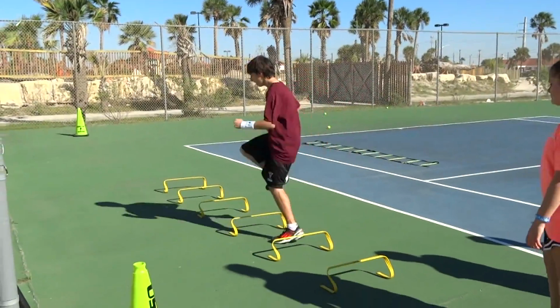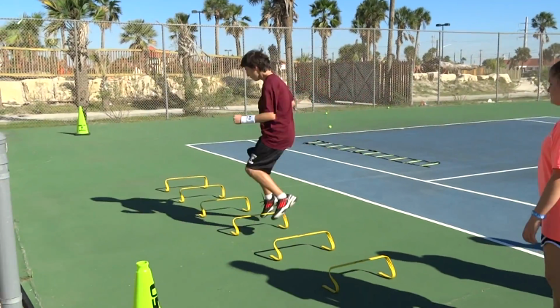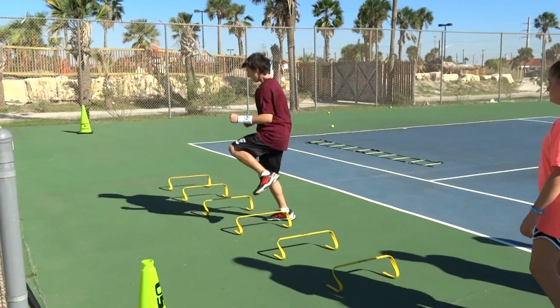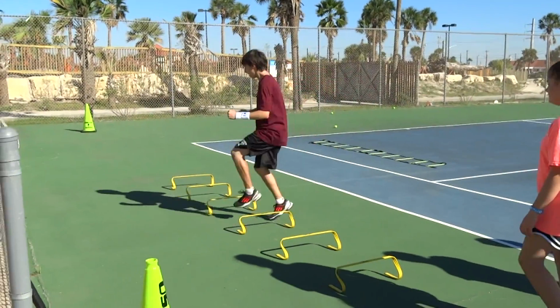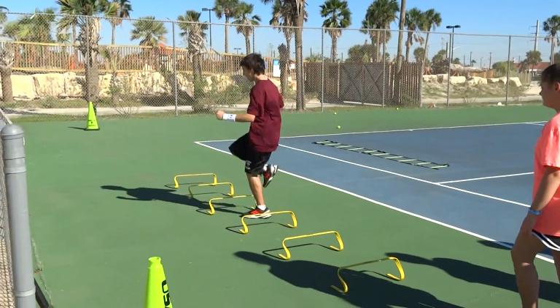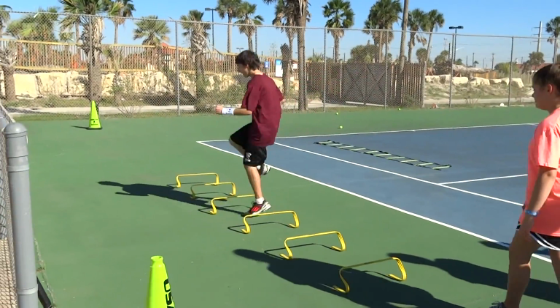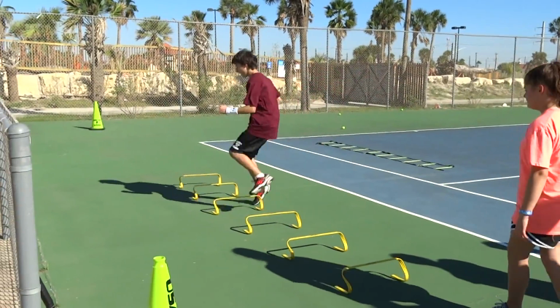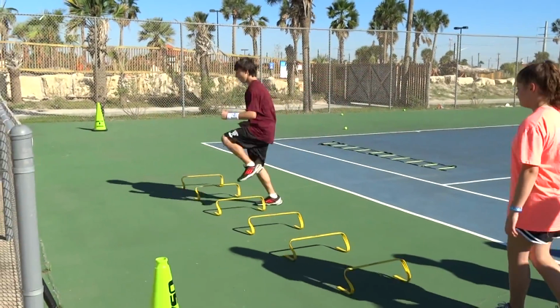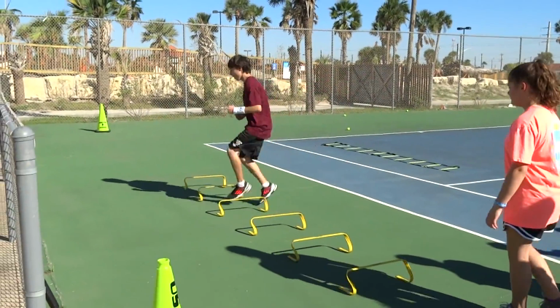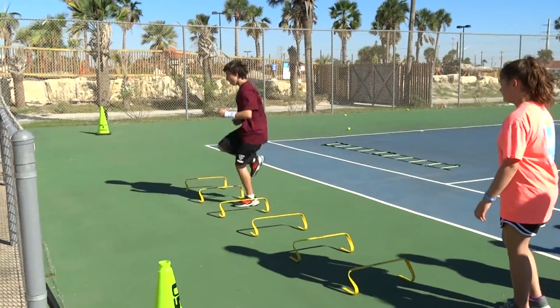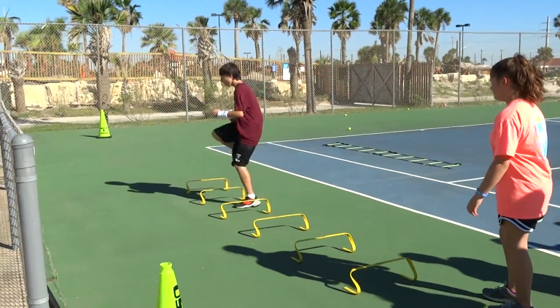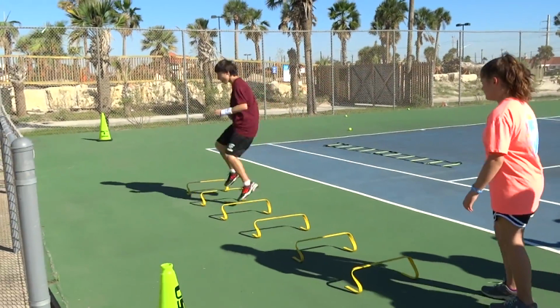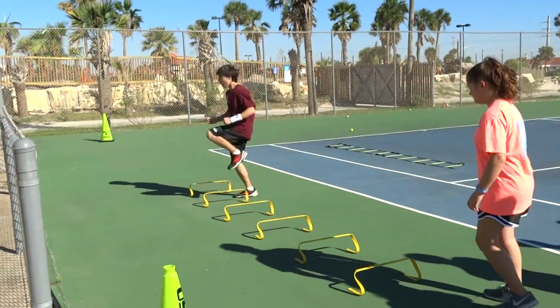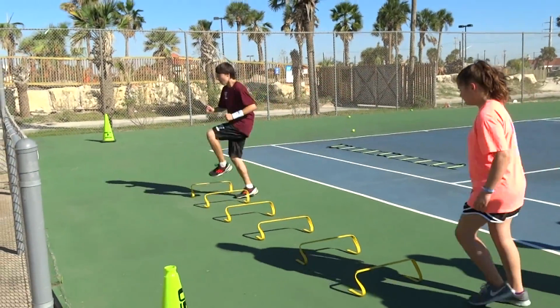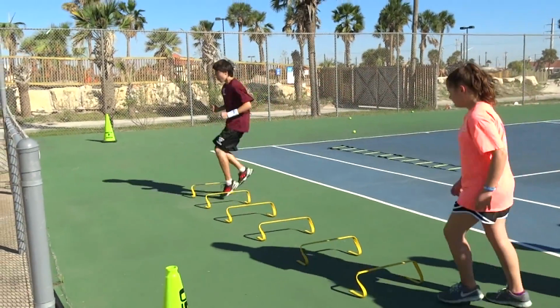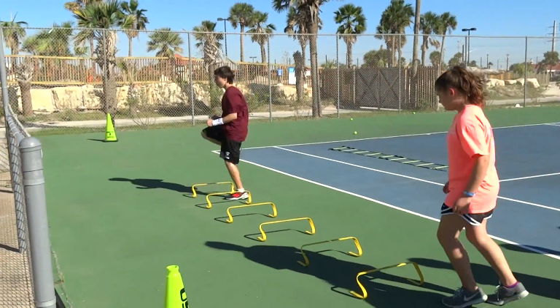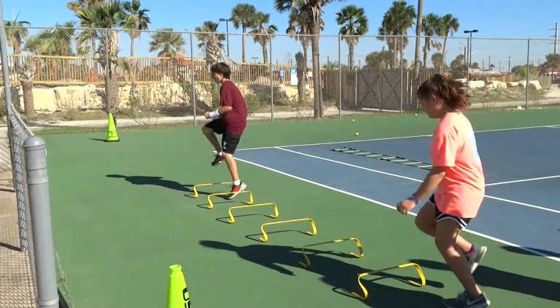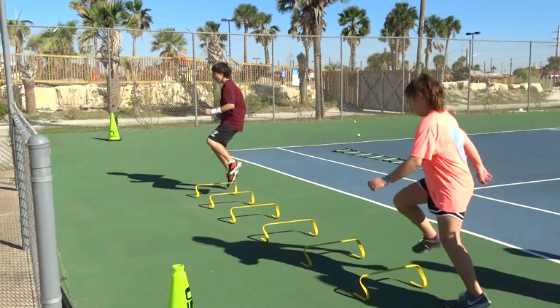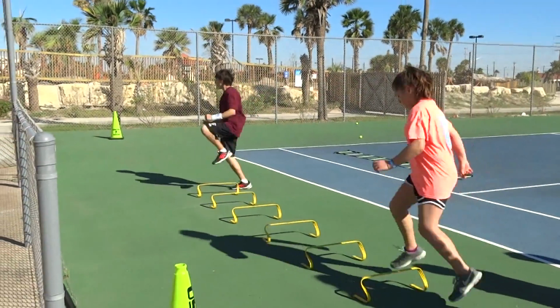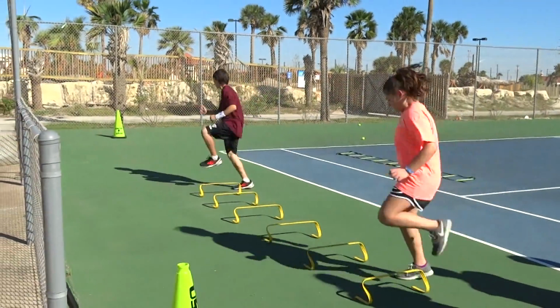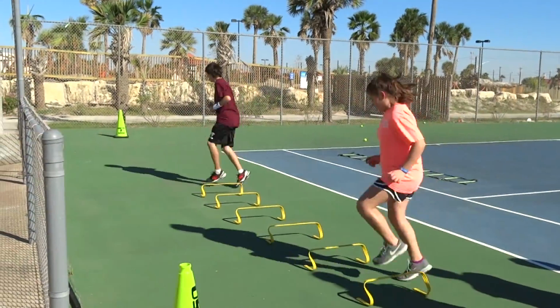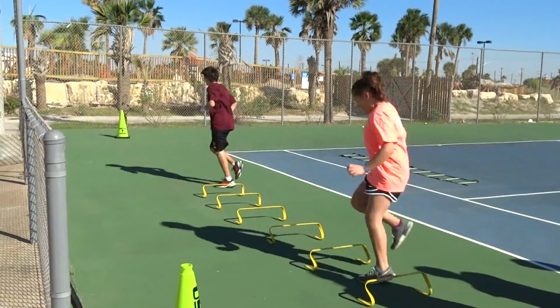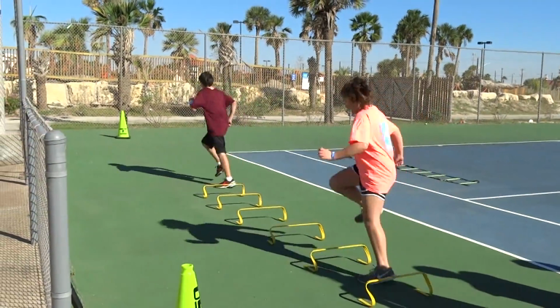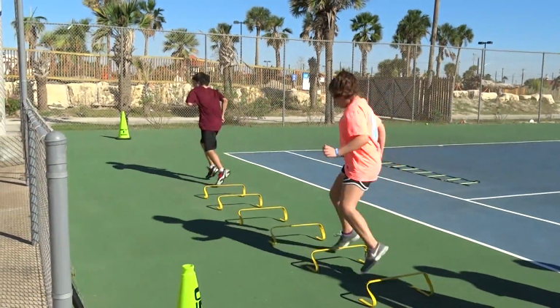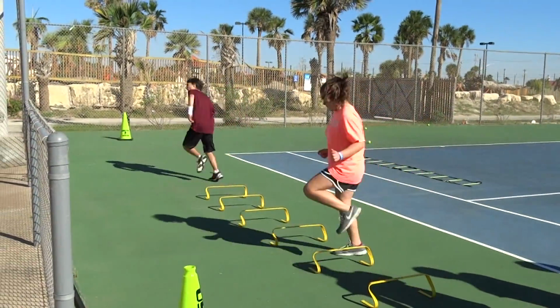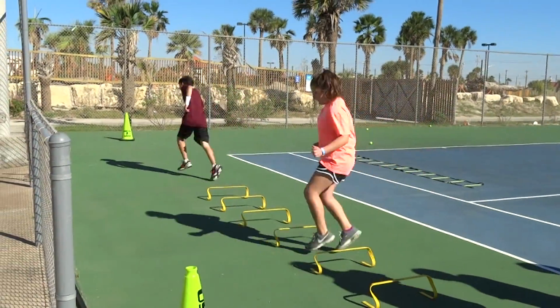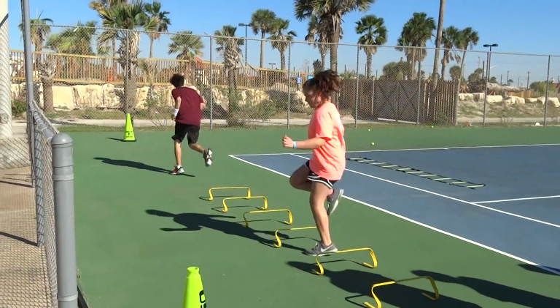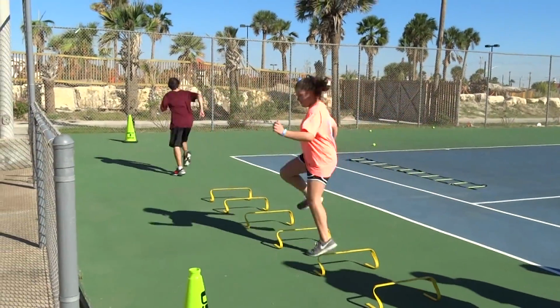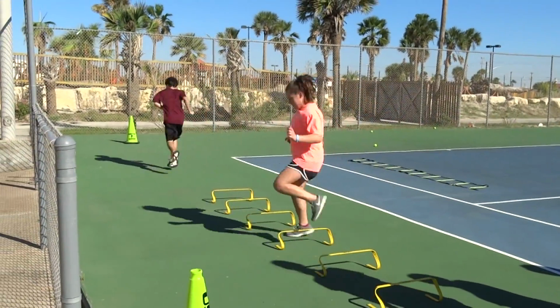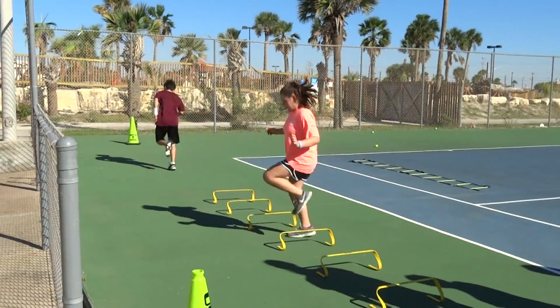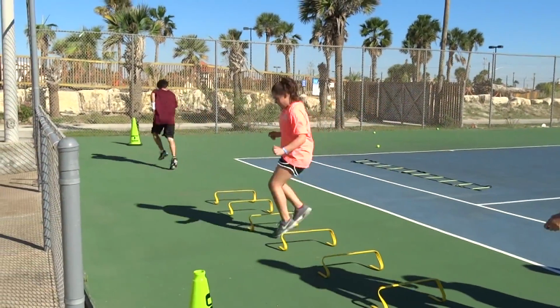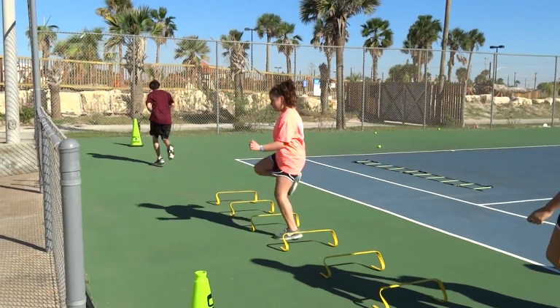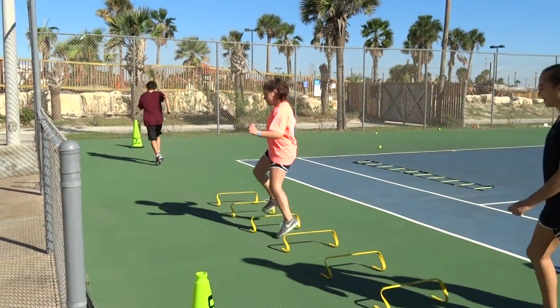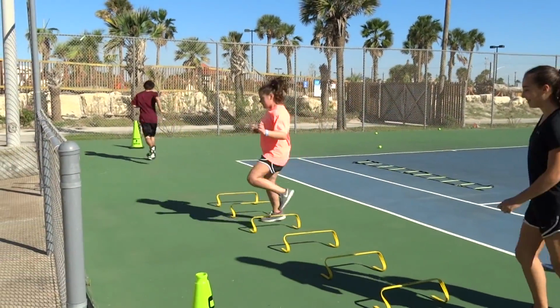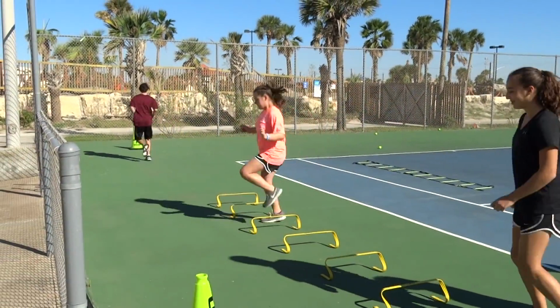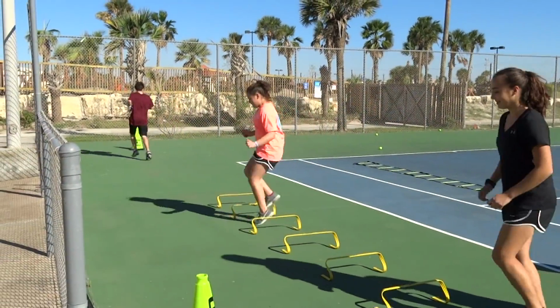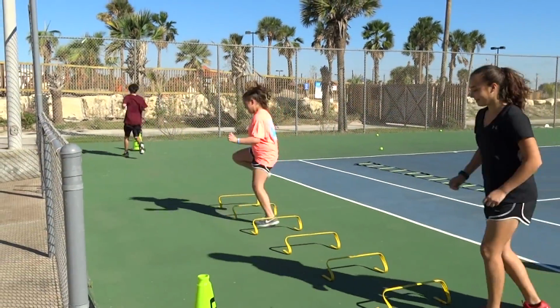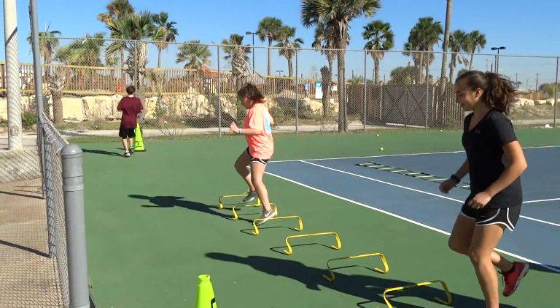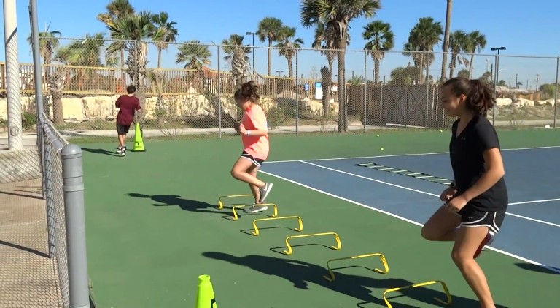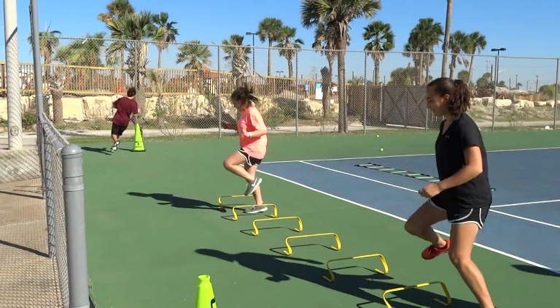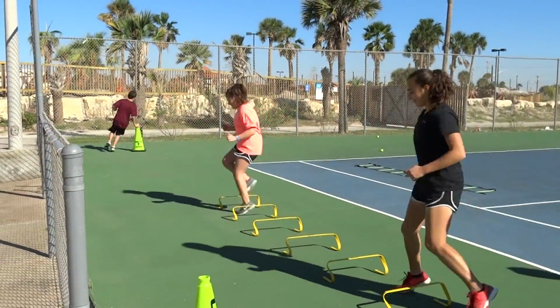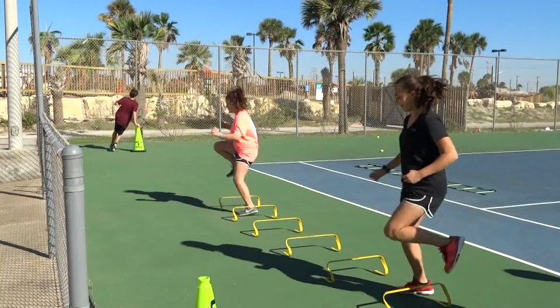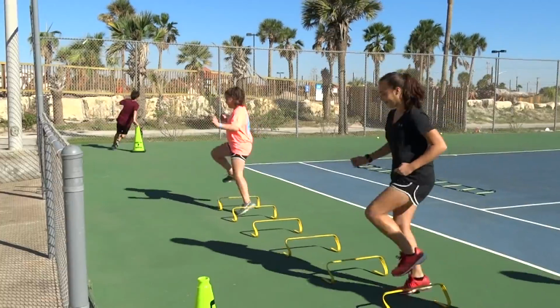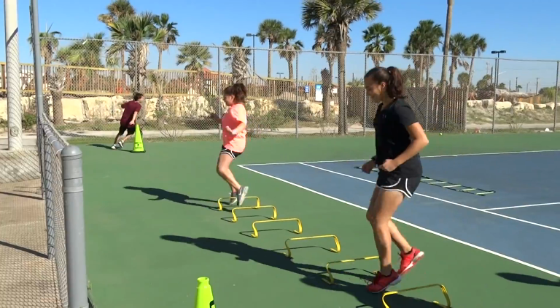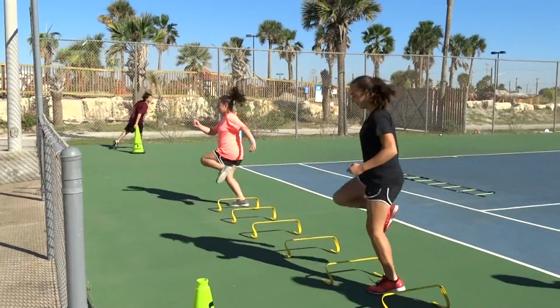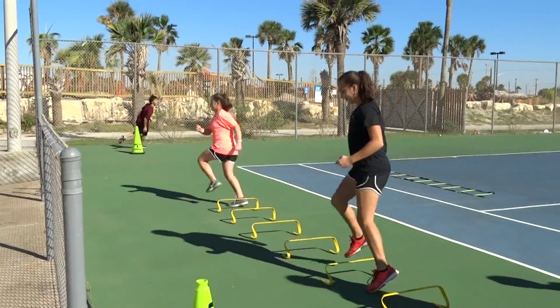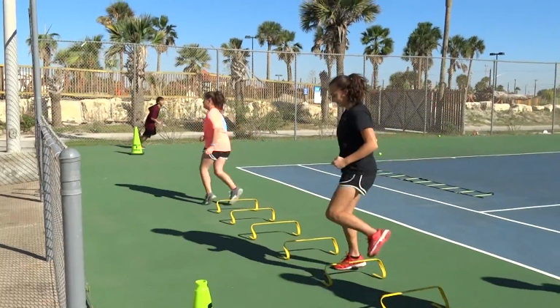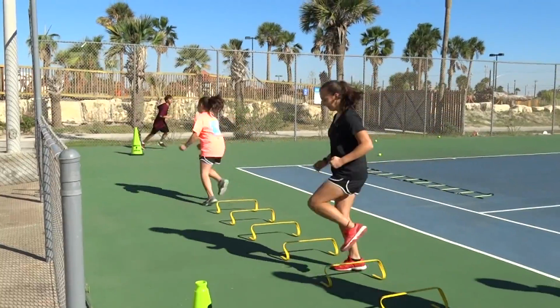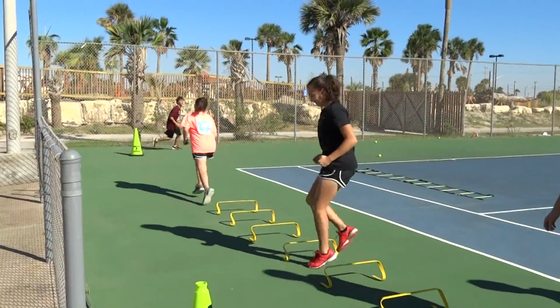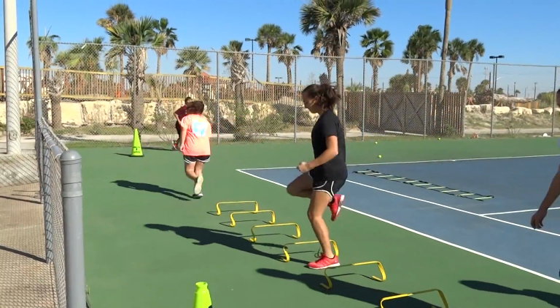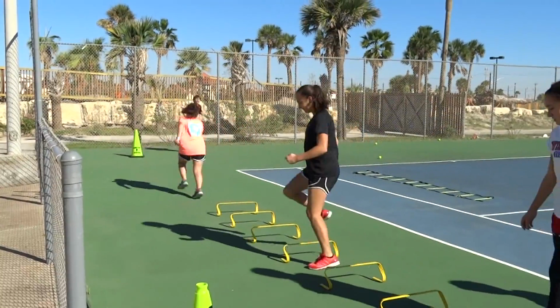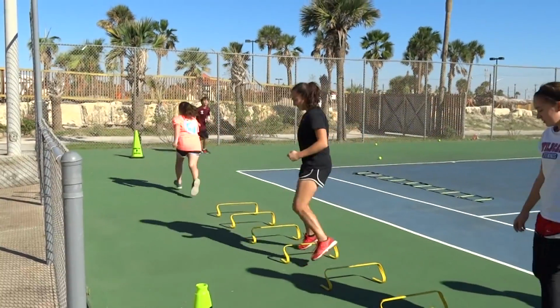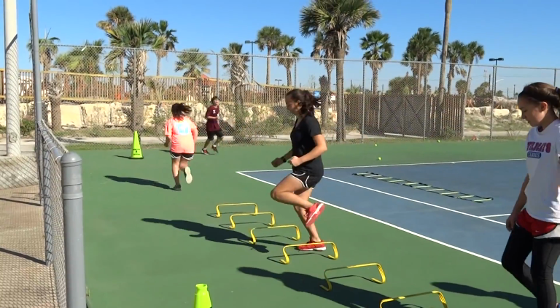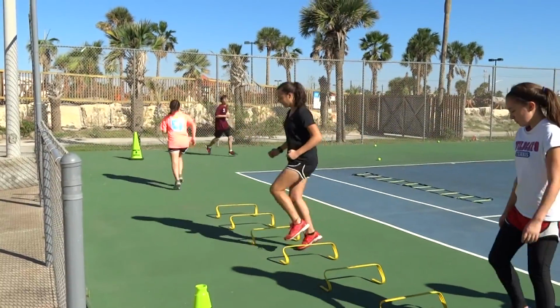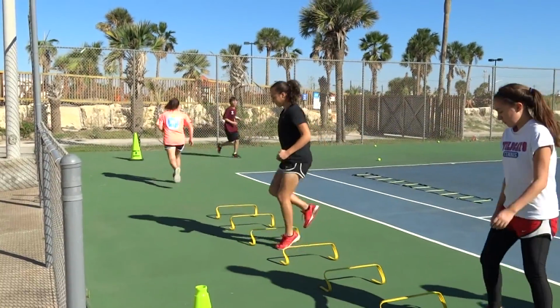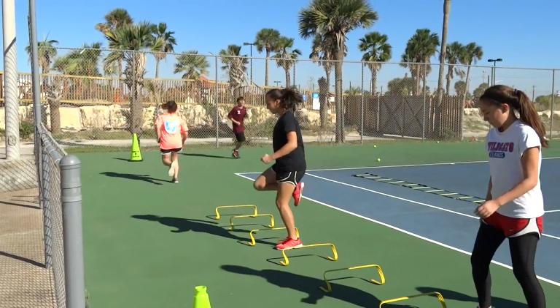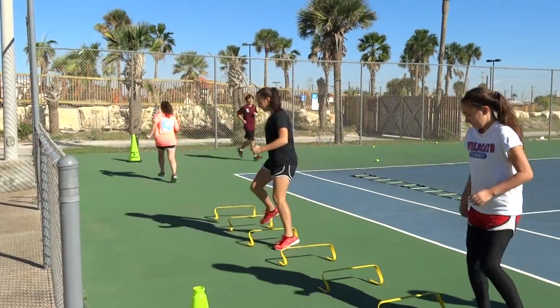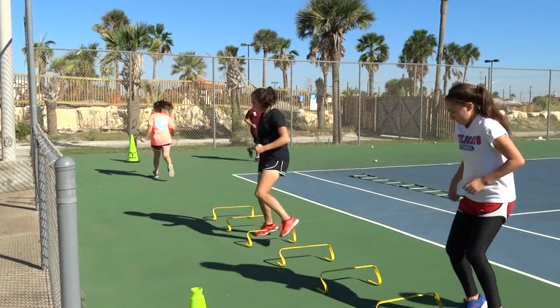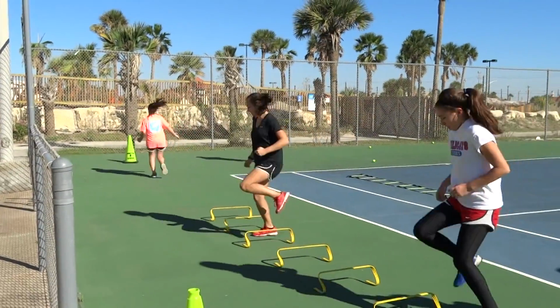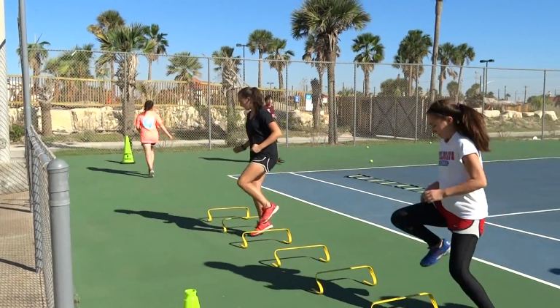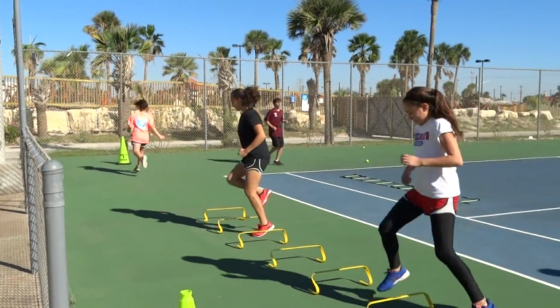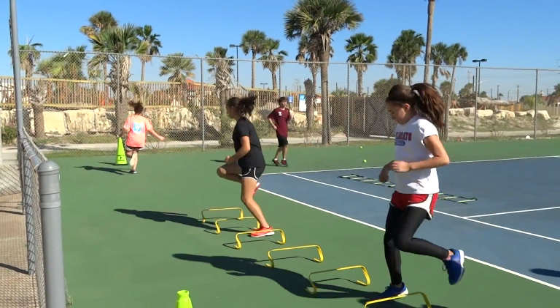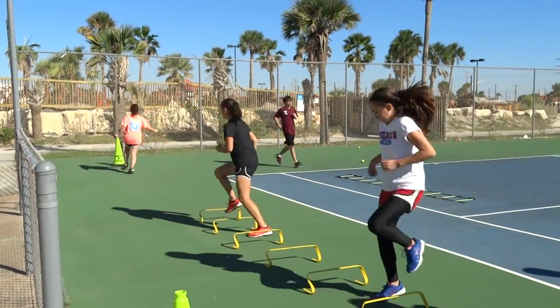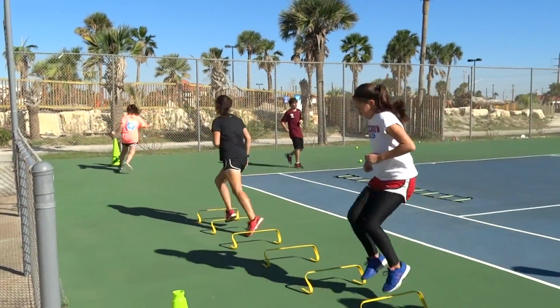Get your knees up. Remember, lateral. Face the fence. Face the fence. Go sideways. Lateral movement.